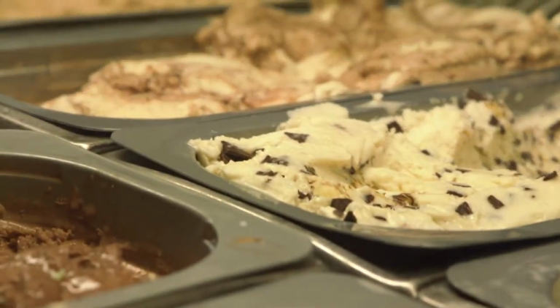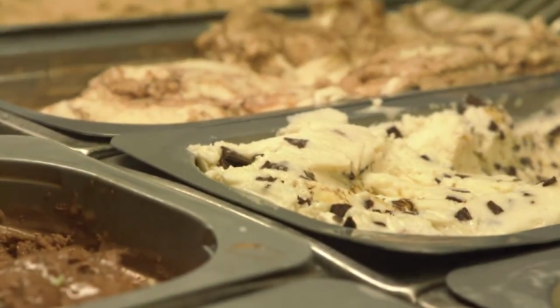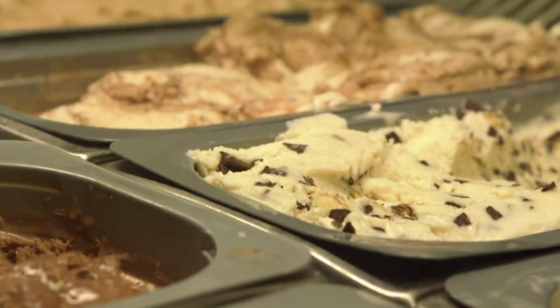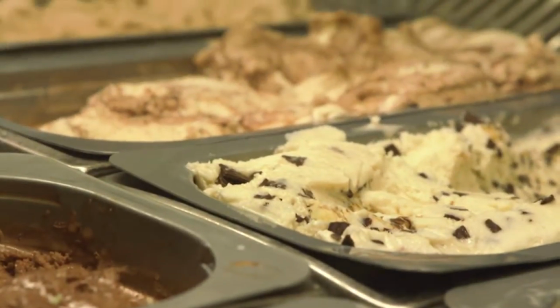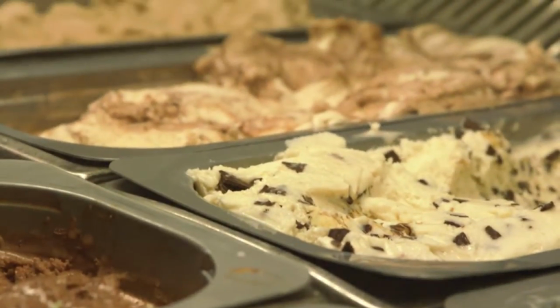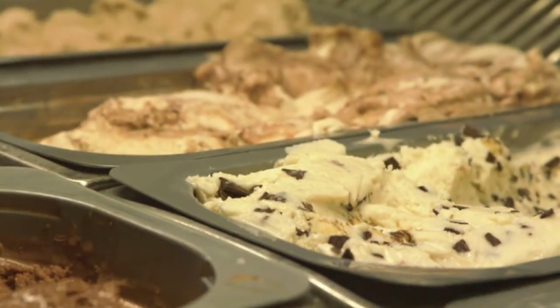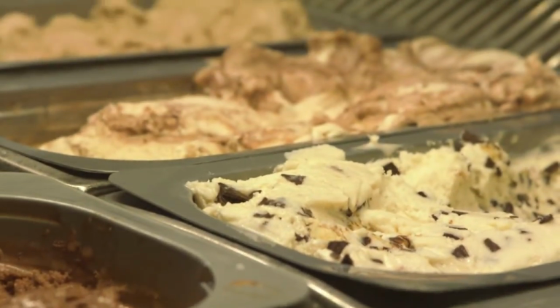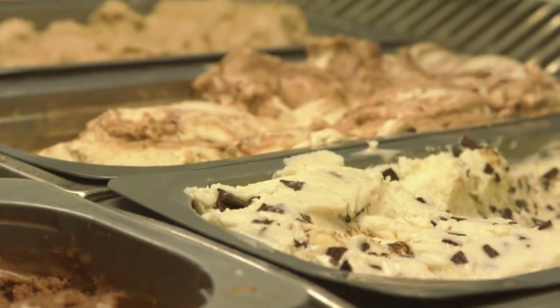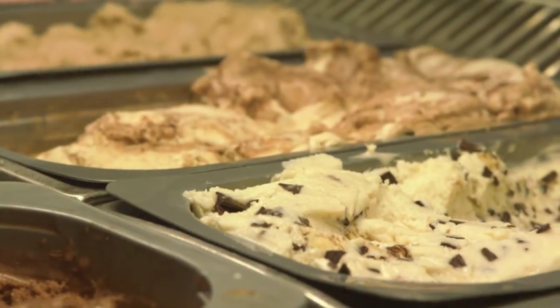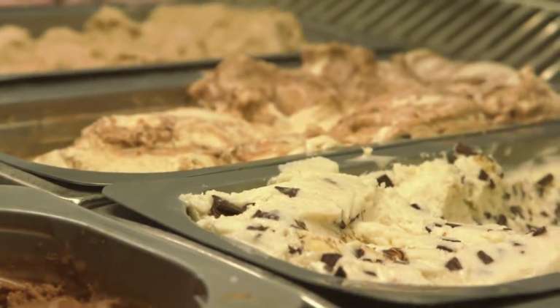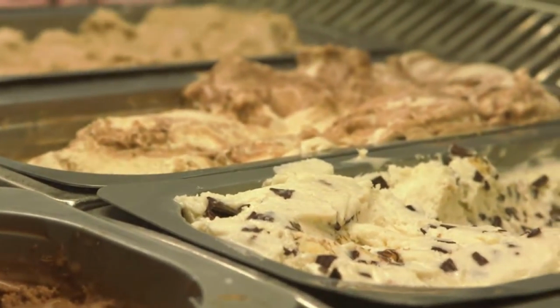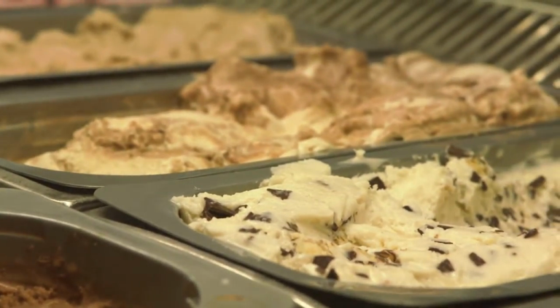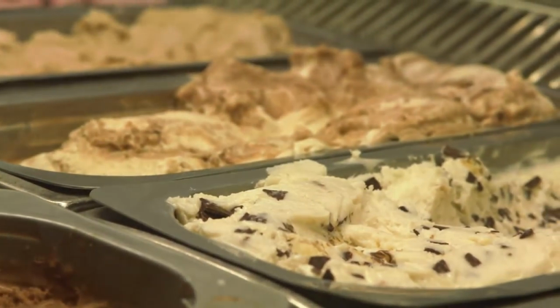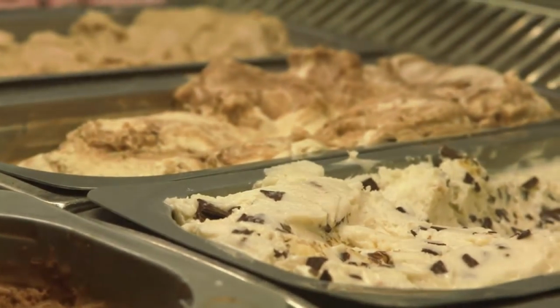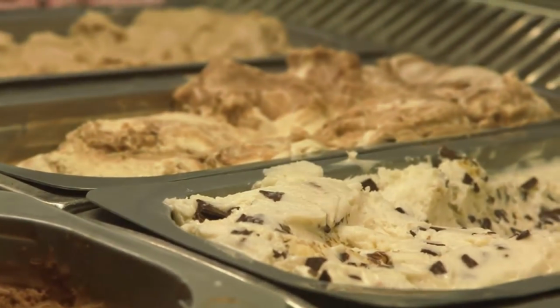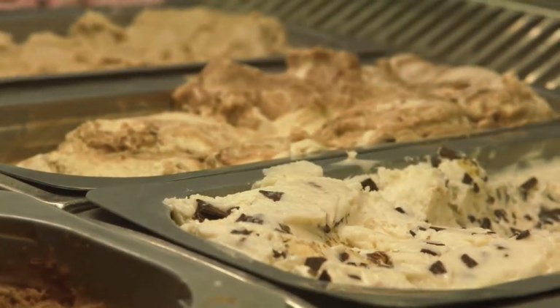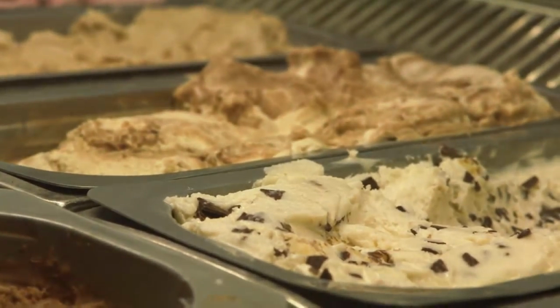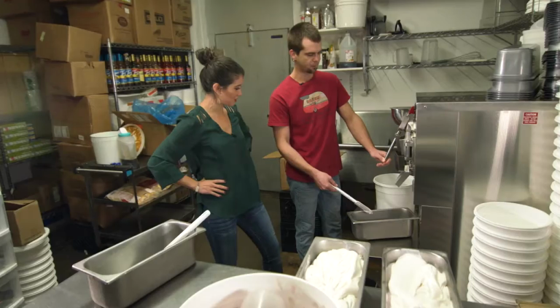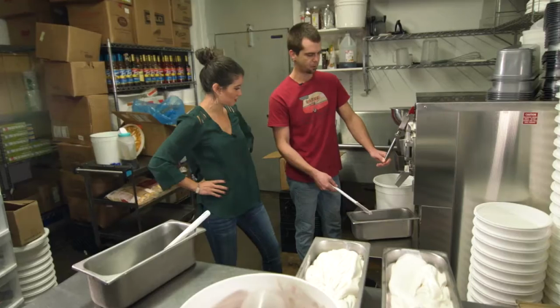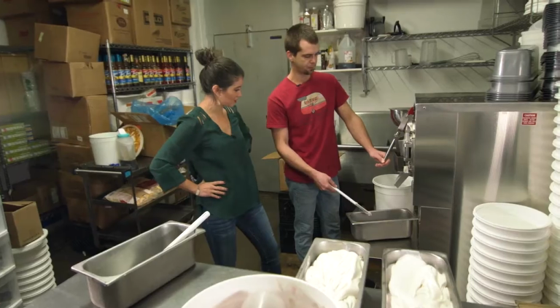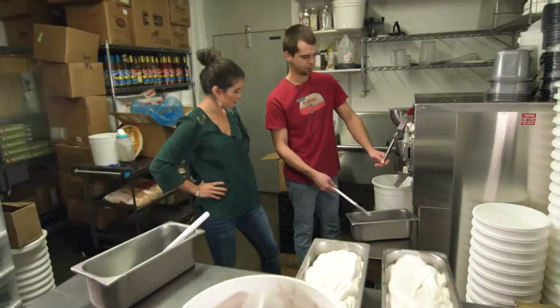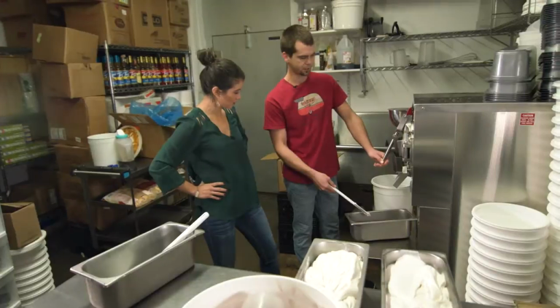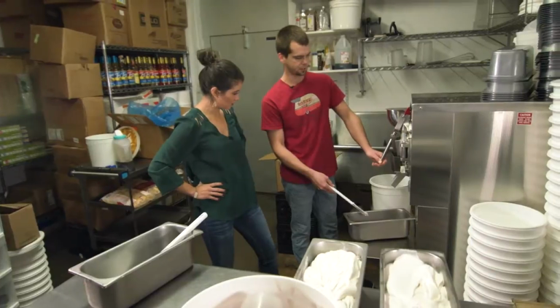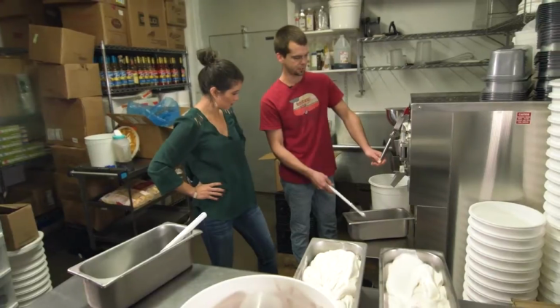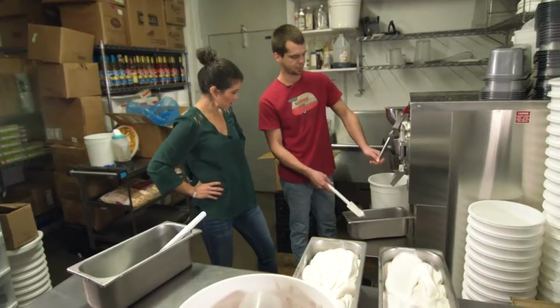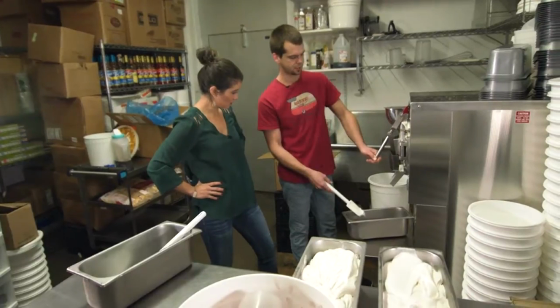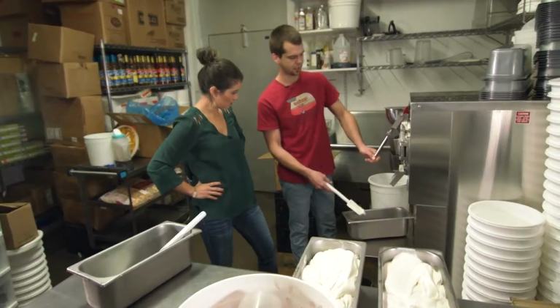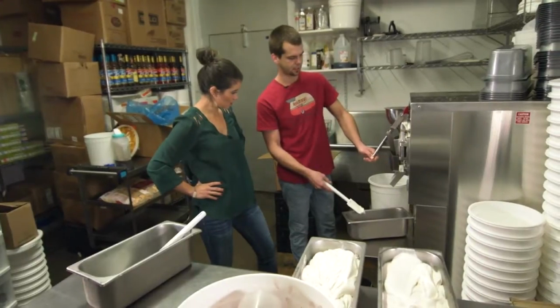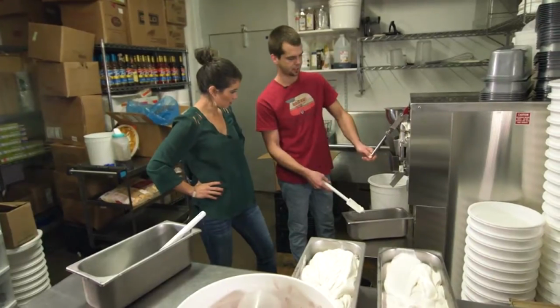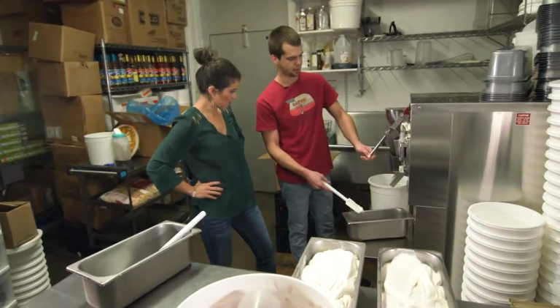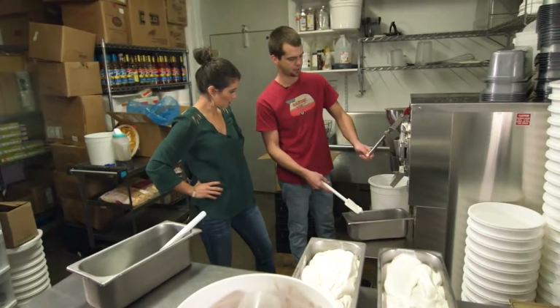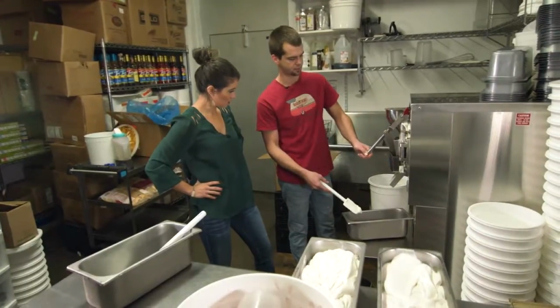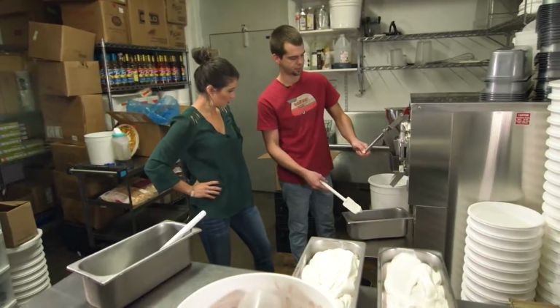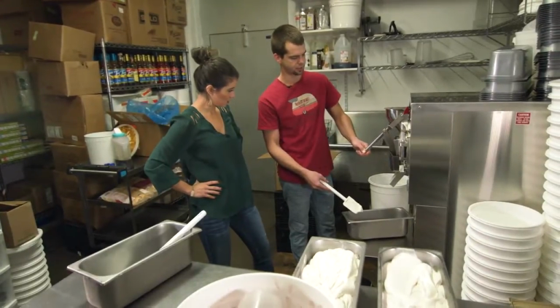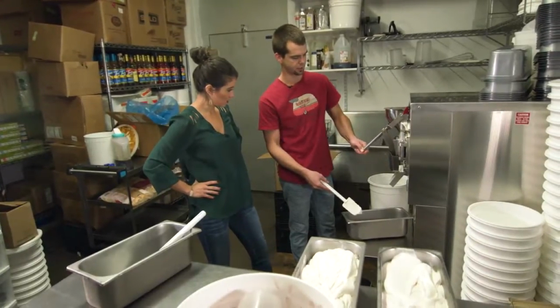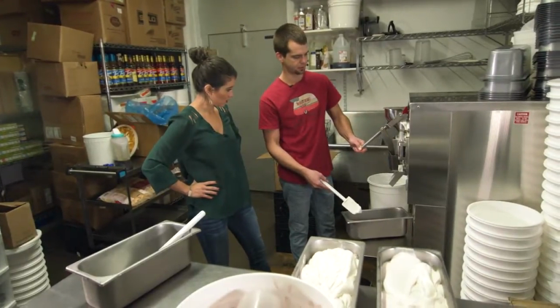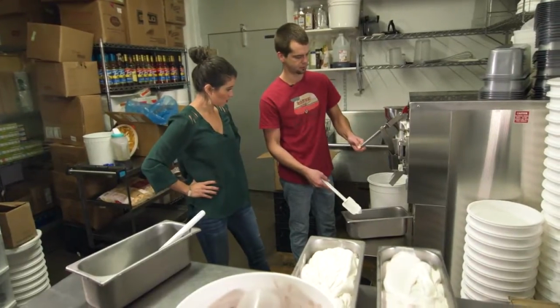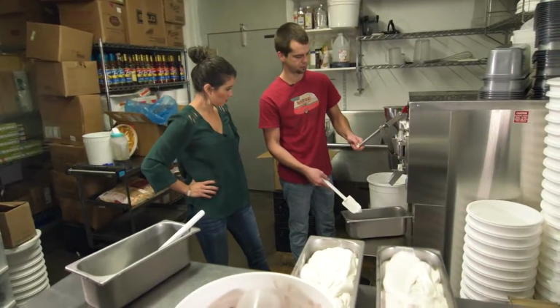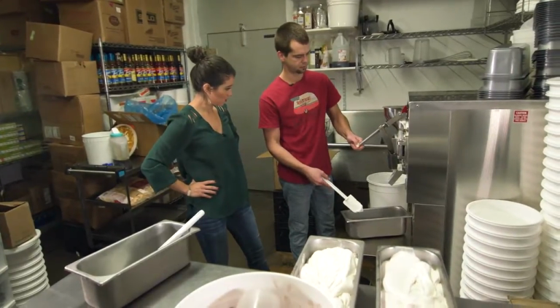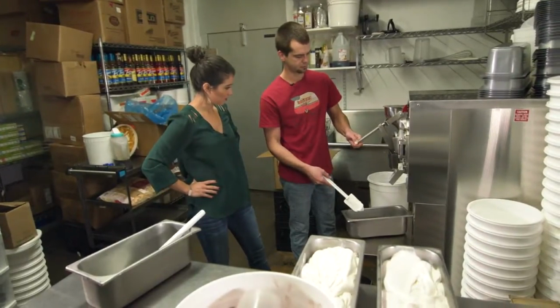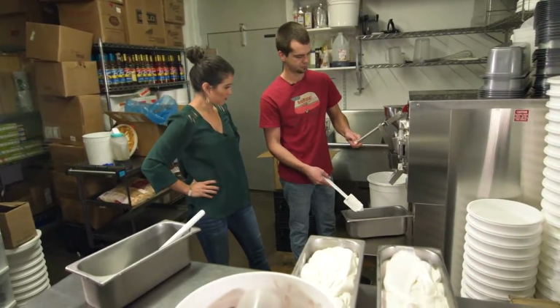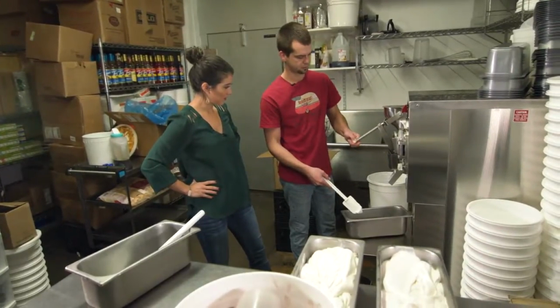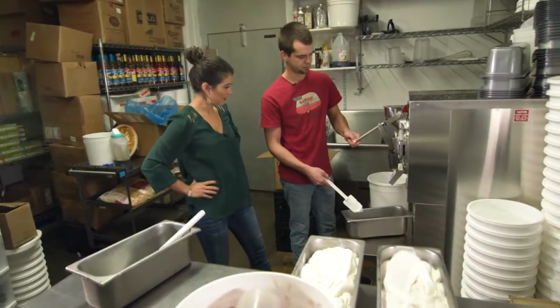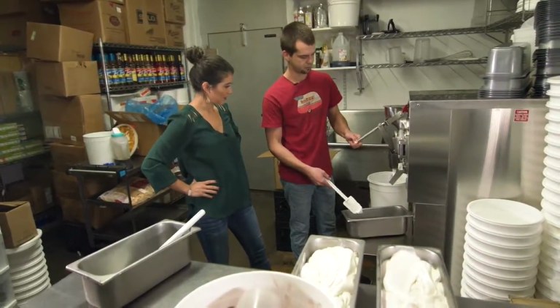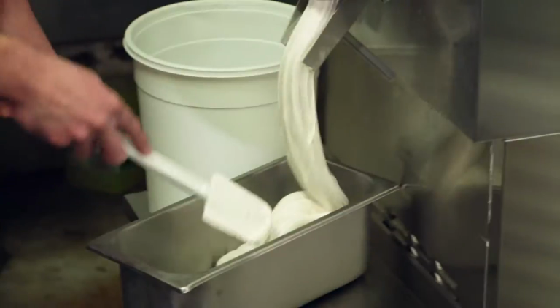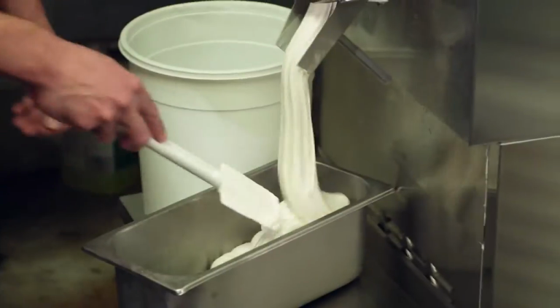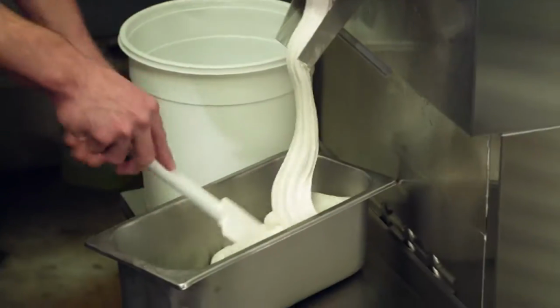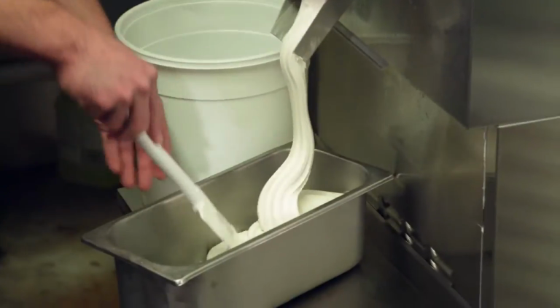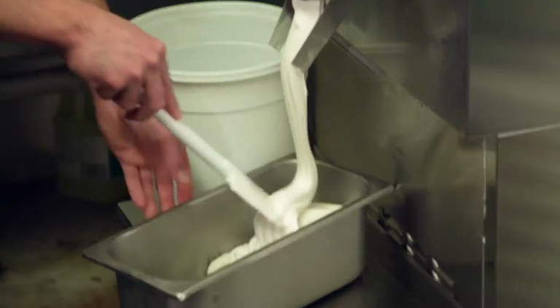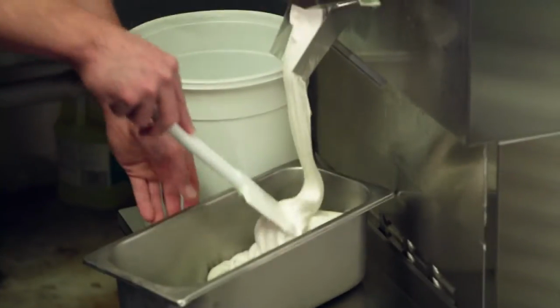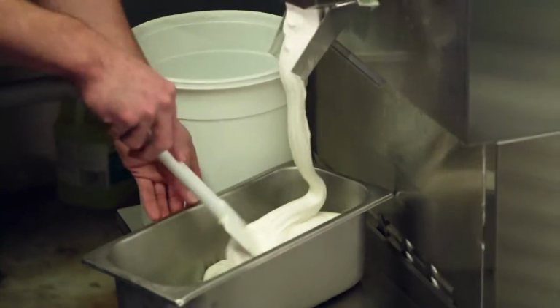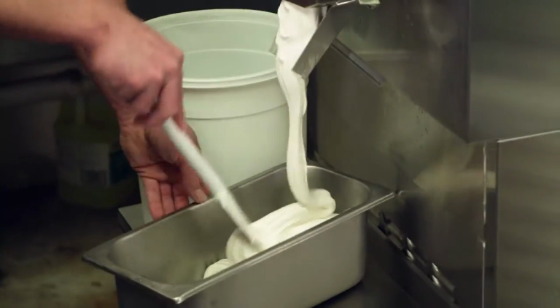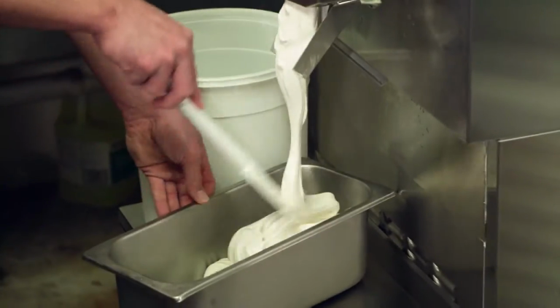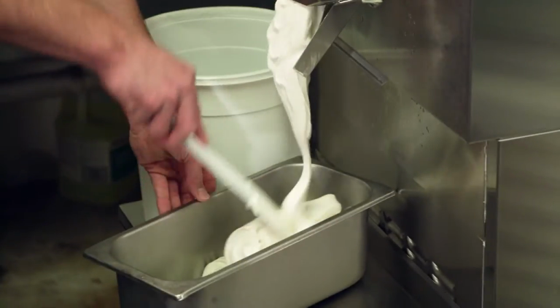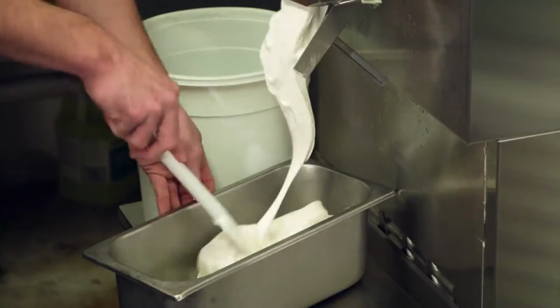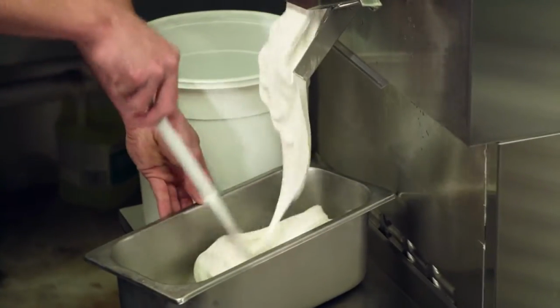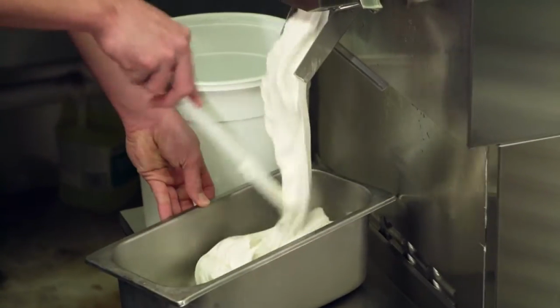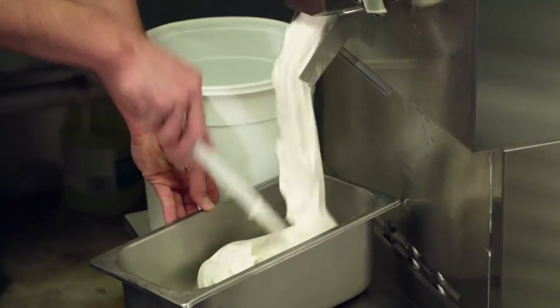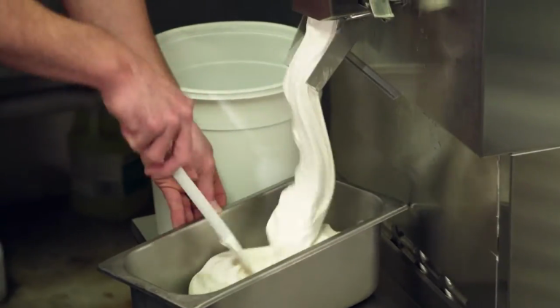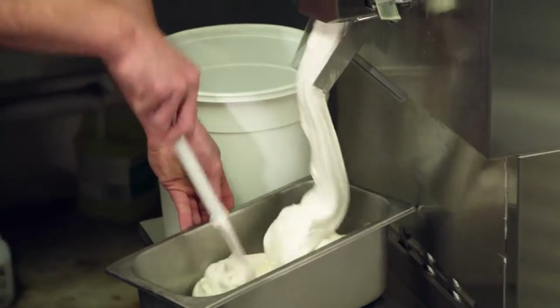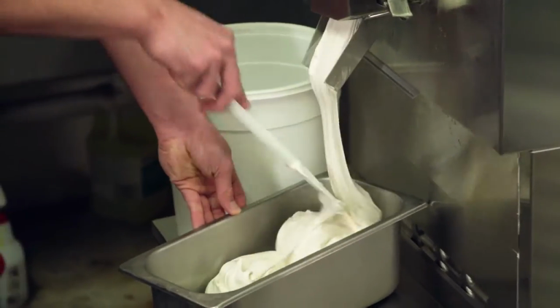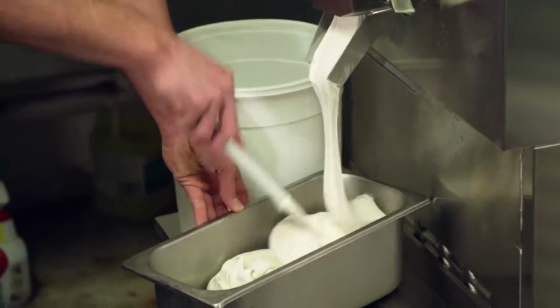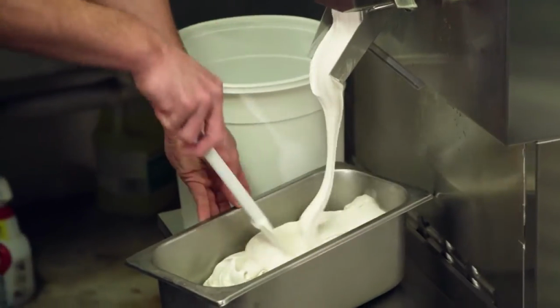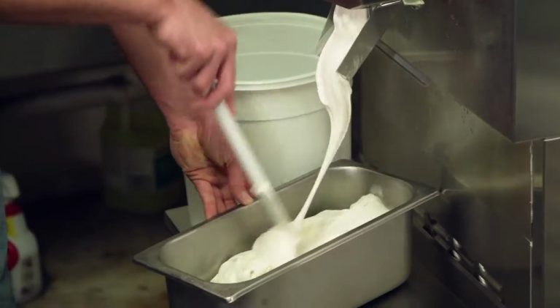Mine is pecan pie. Pecan pie — a fan favorite, and you know I had to try my hand at recreating this popular combination for myself.